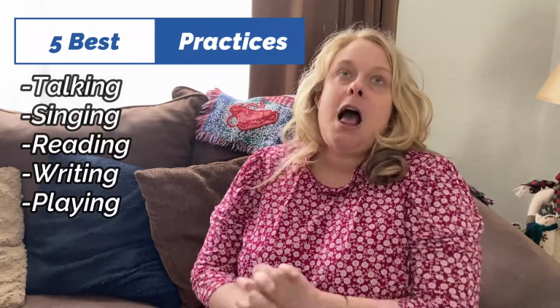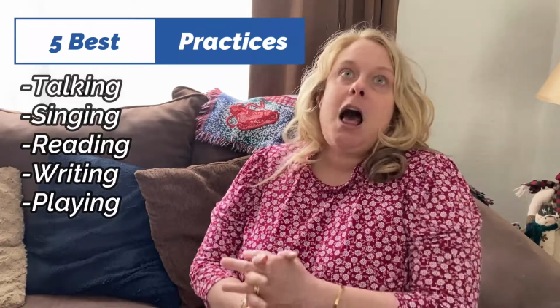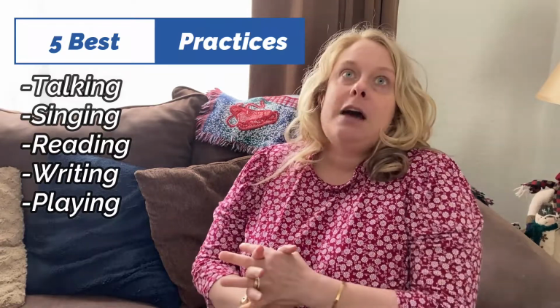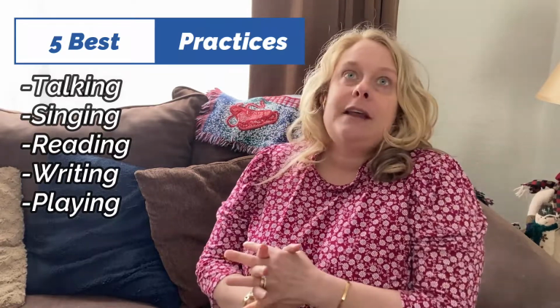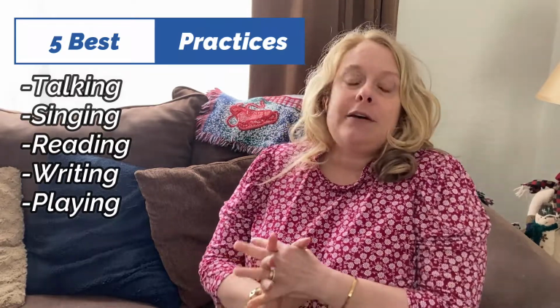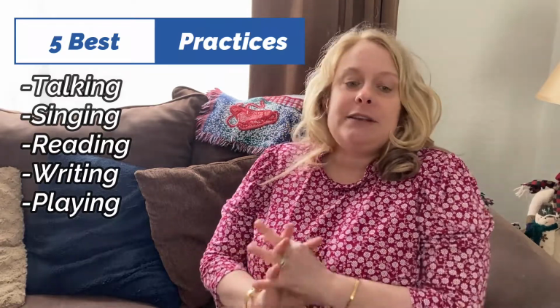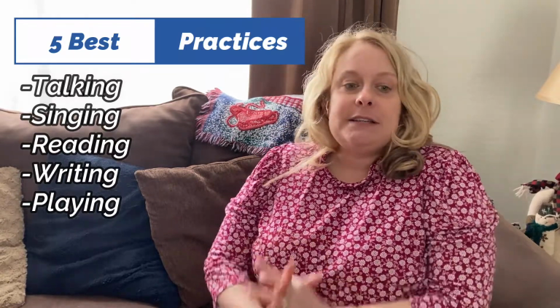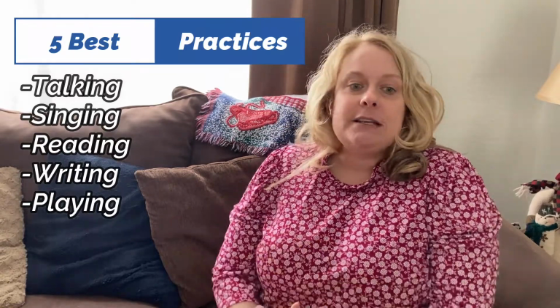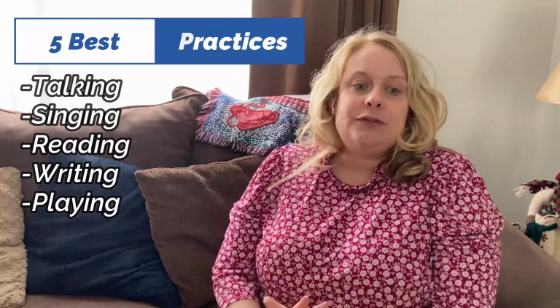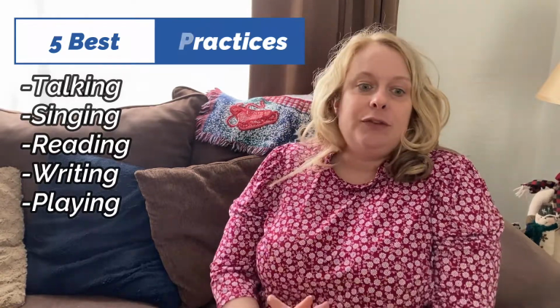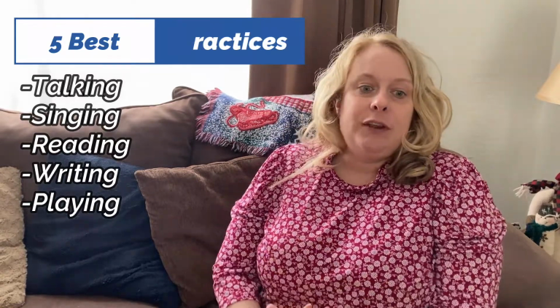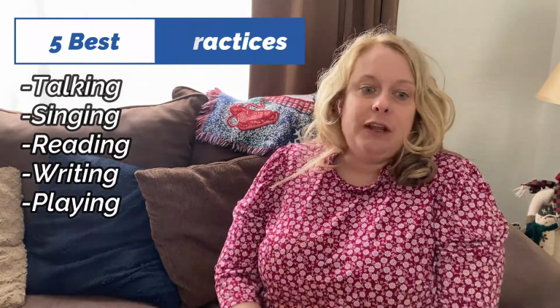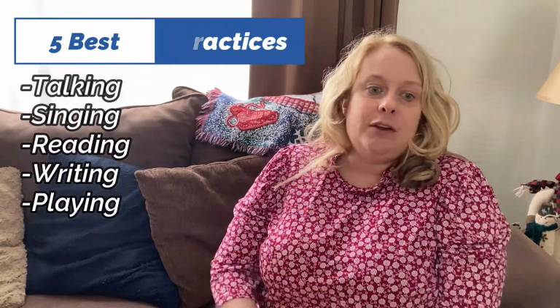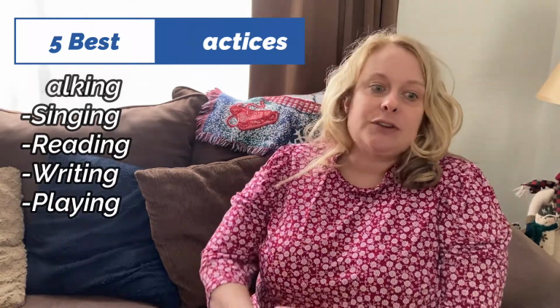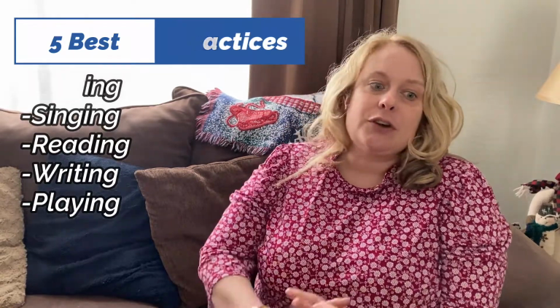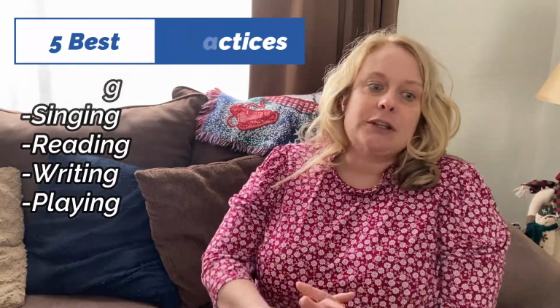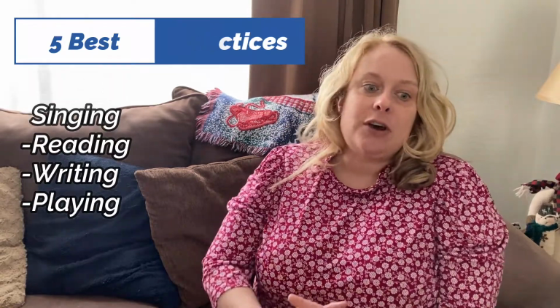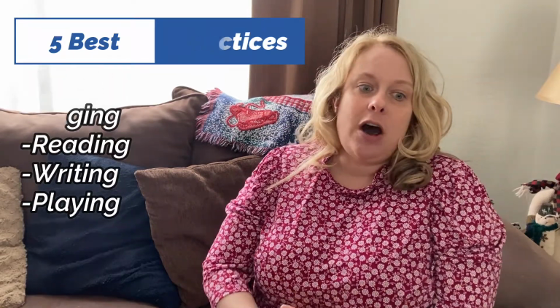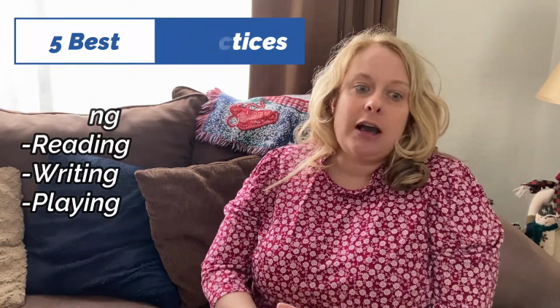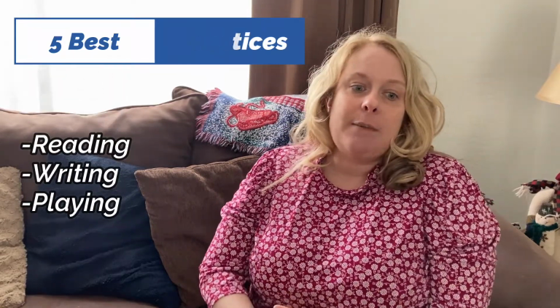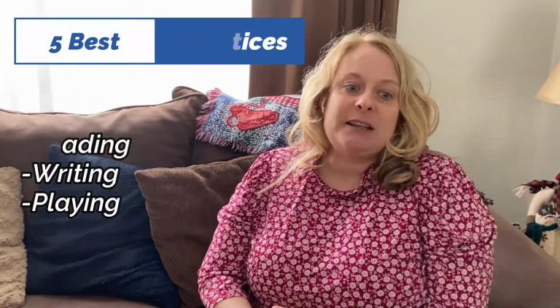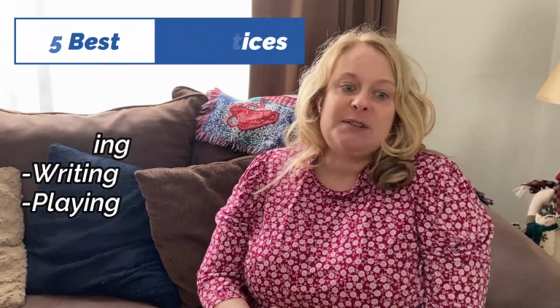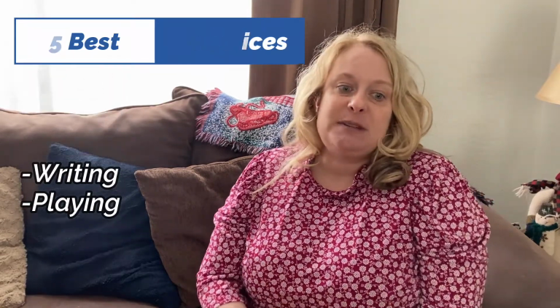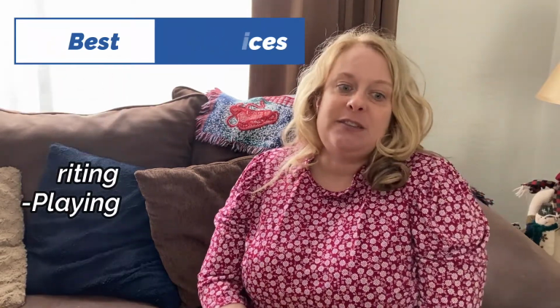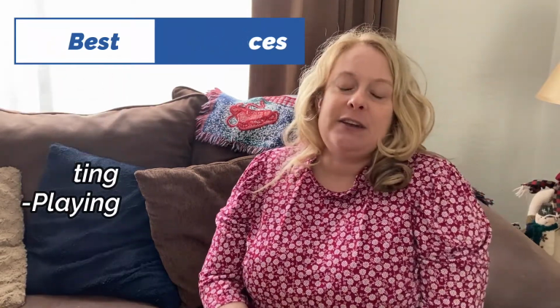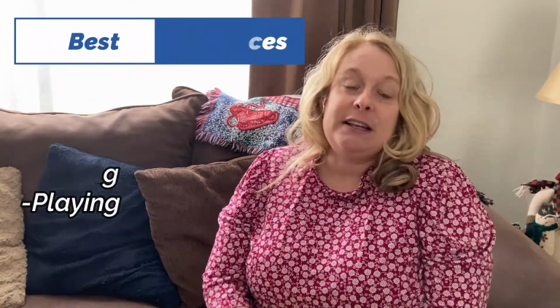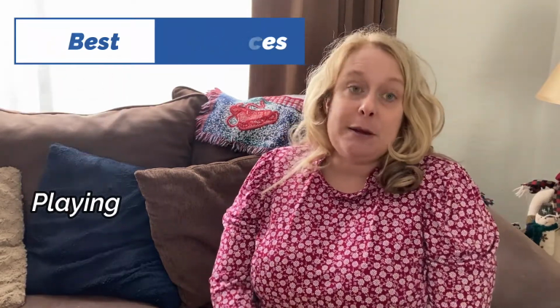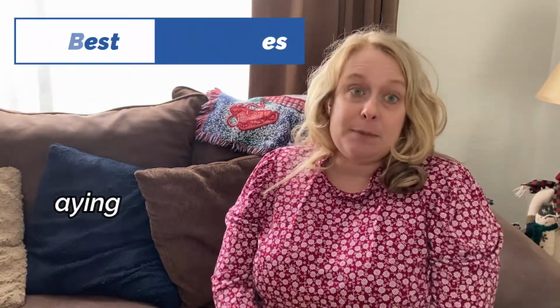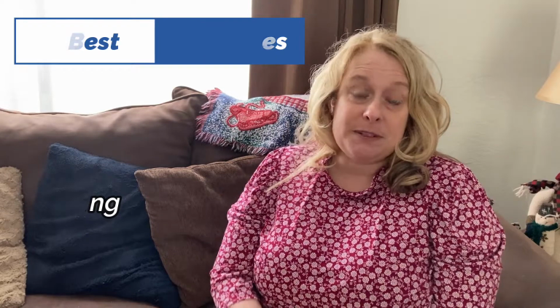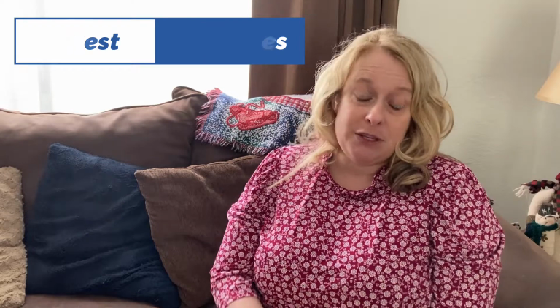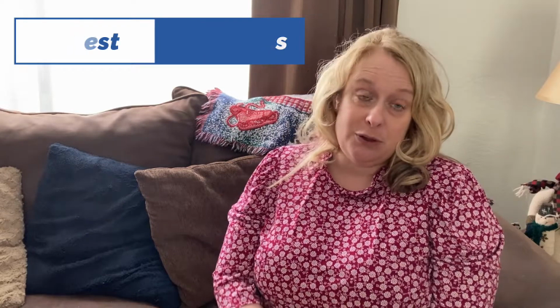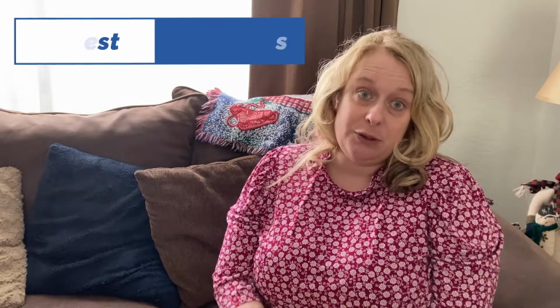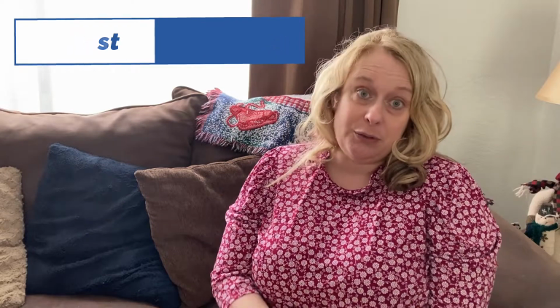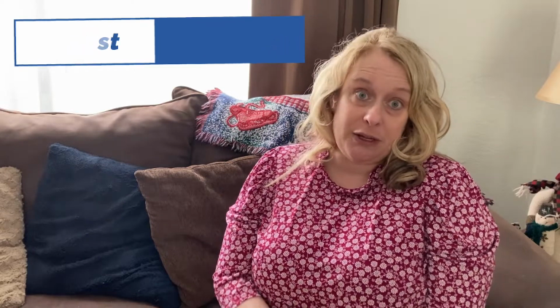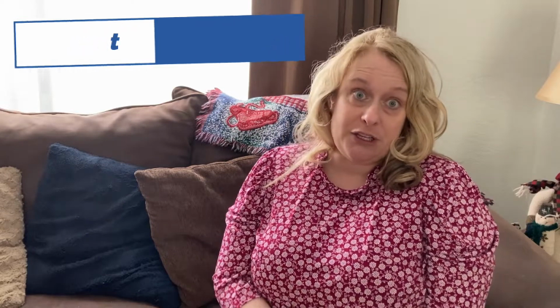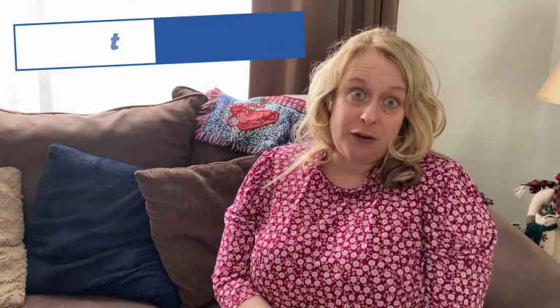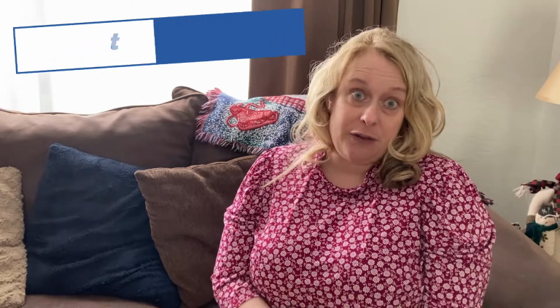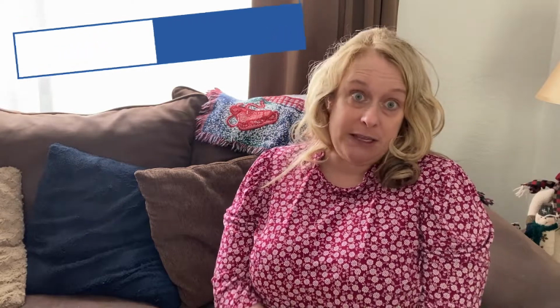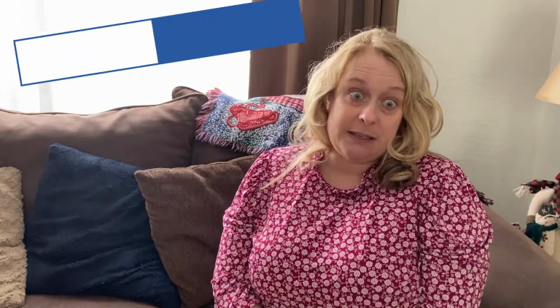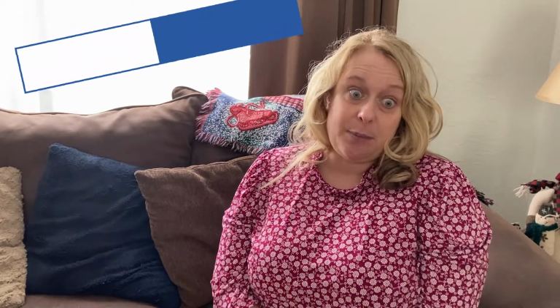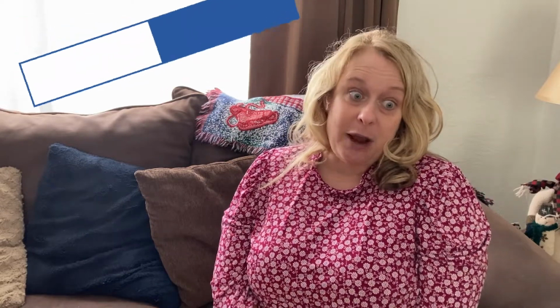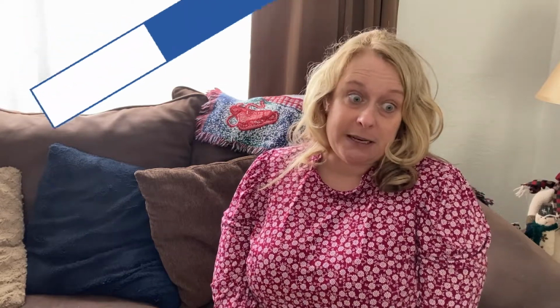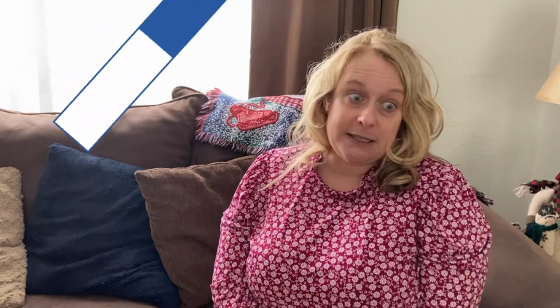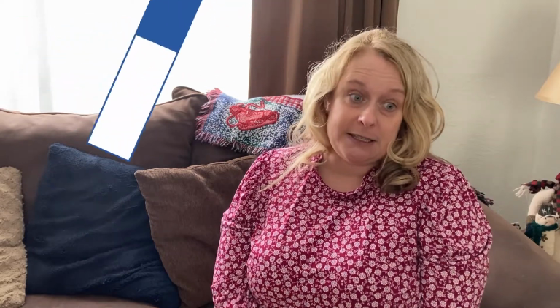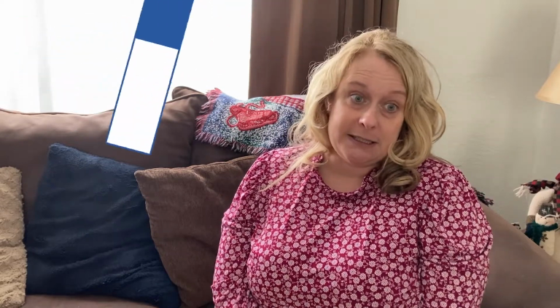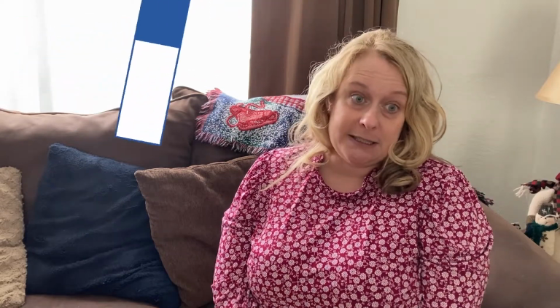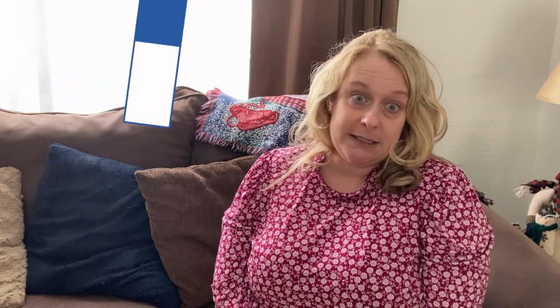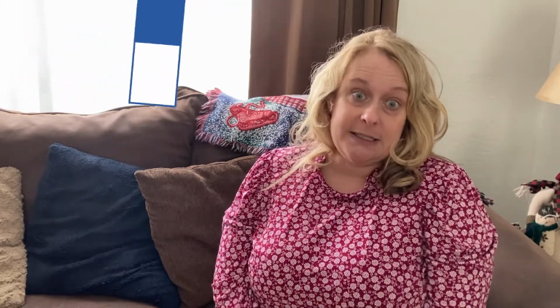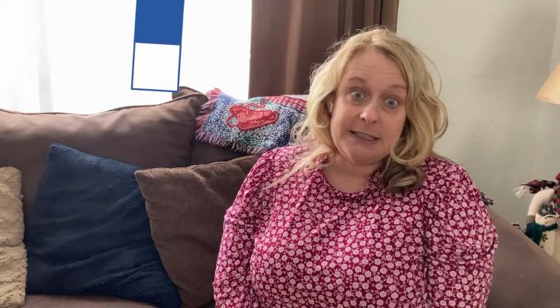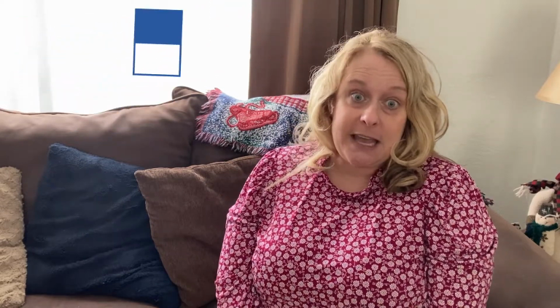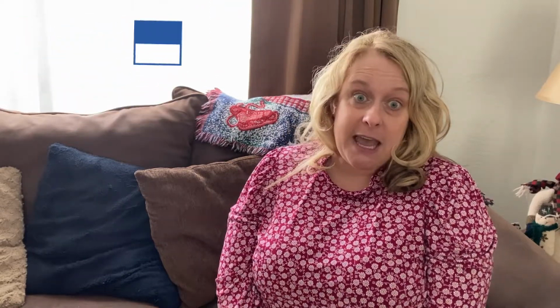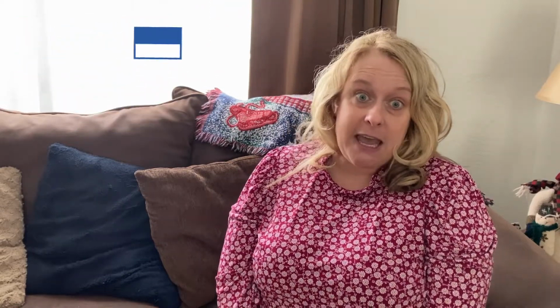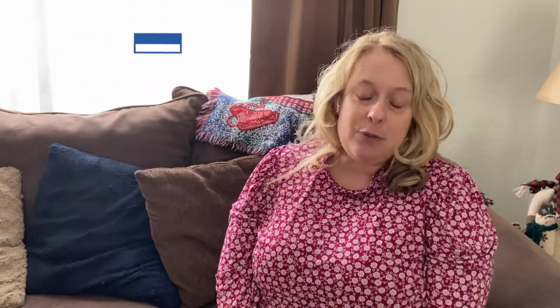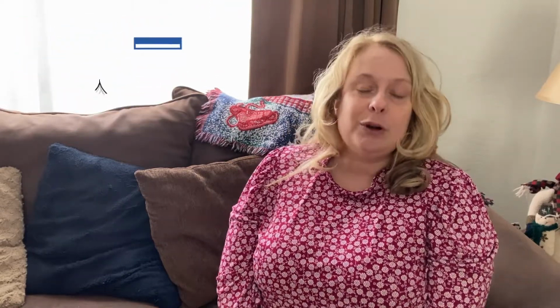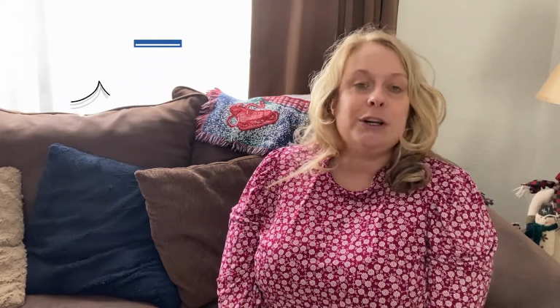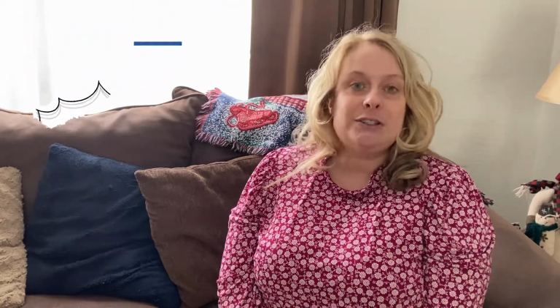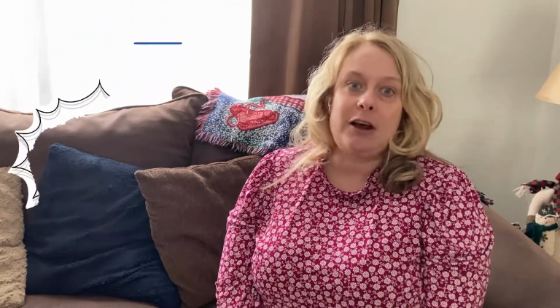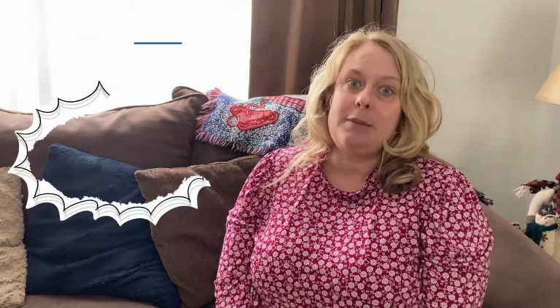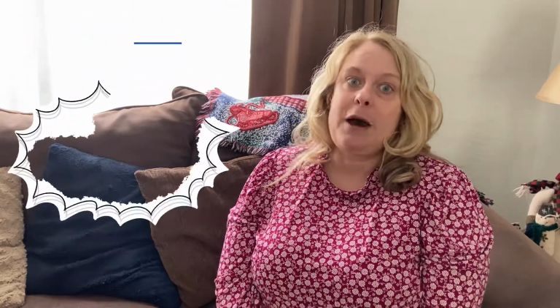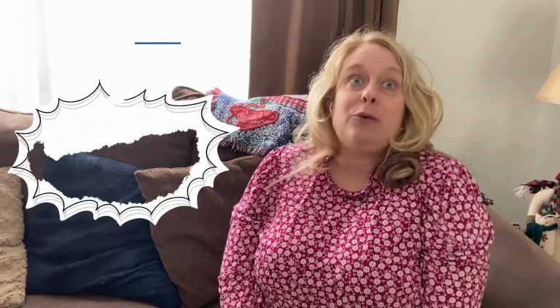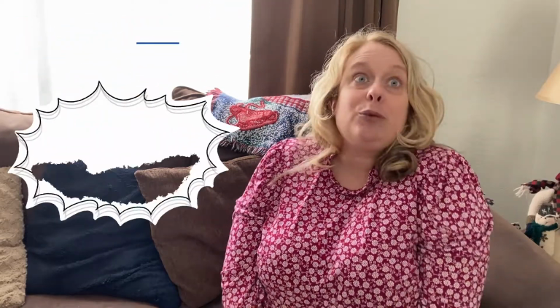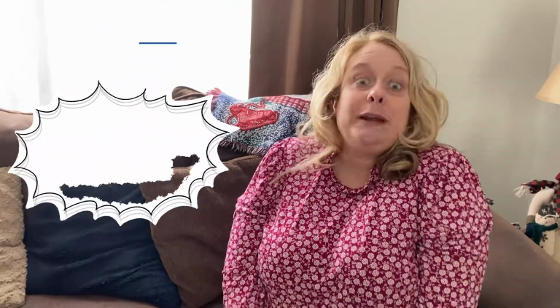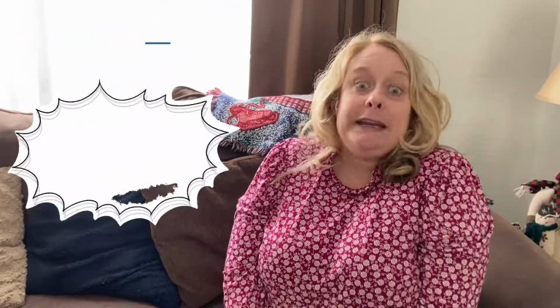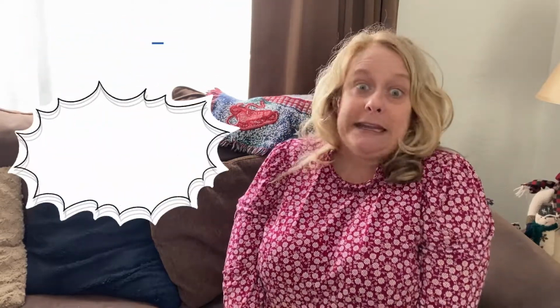These next few videos are going to talk about specific tips to use for each of these practices. Today, we're going to talk about reading.